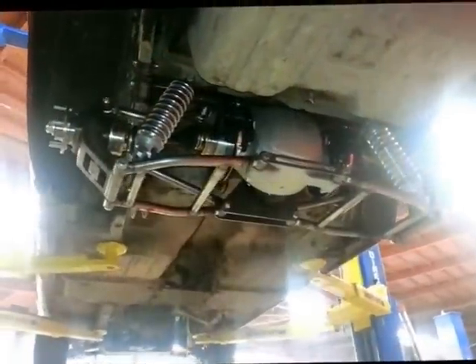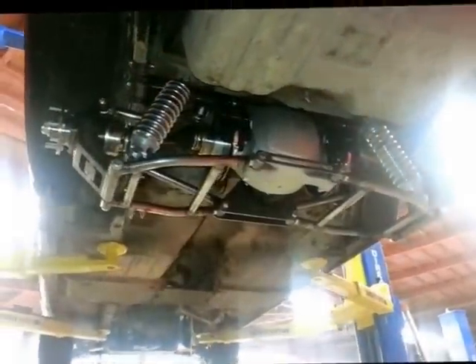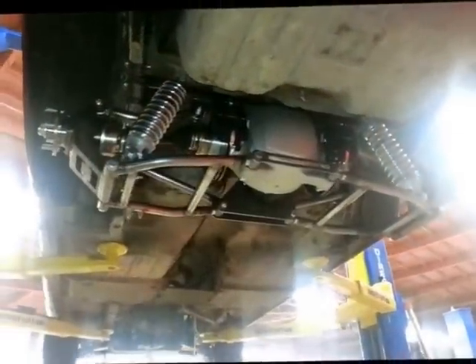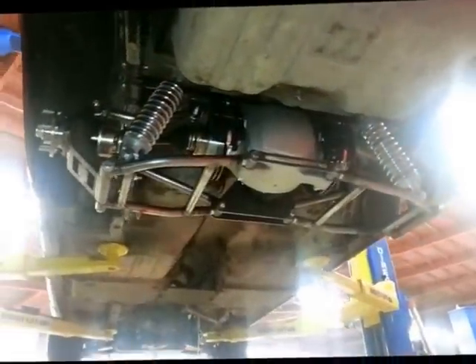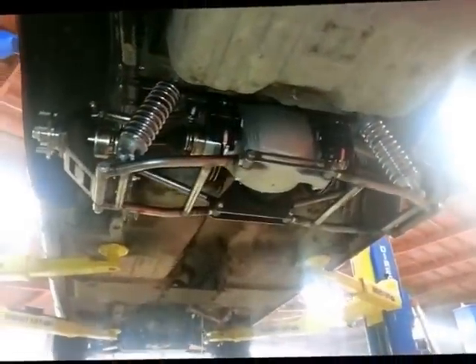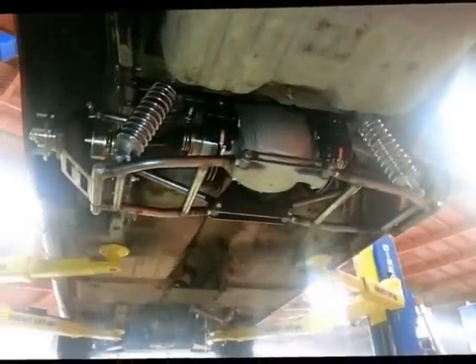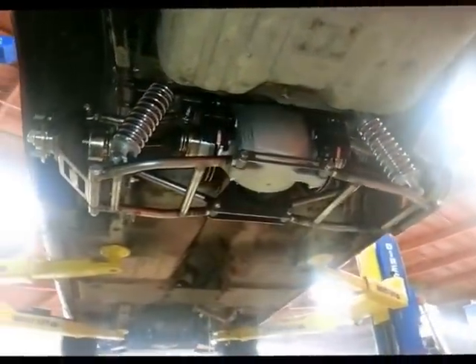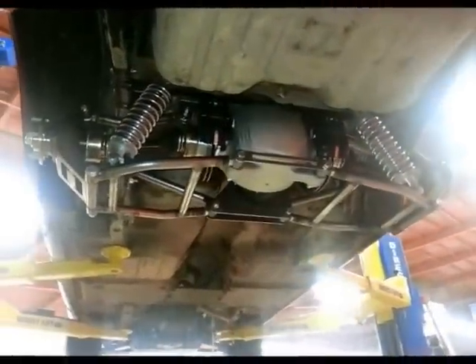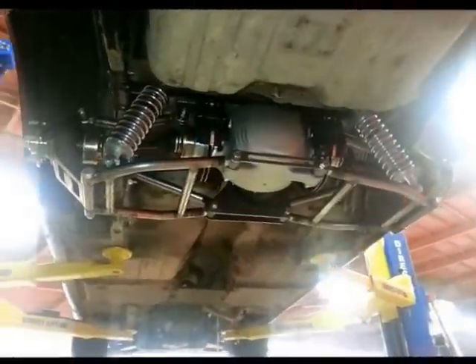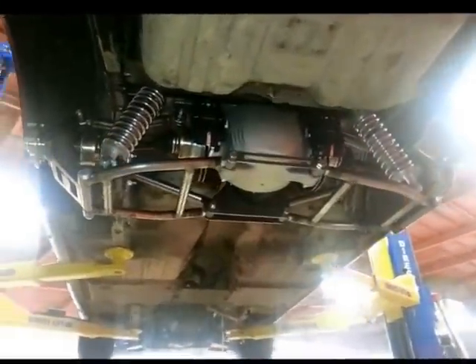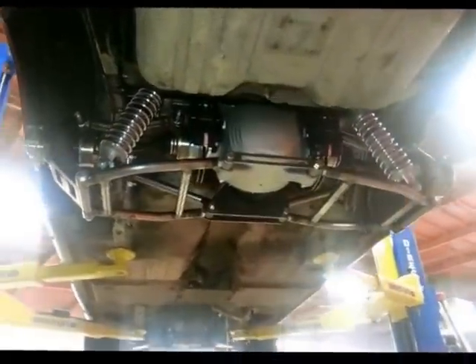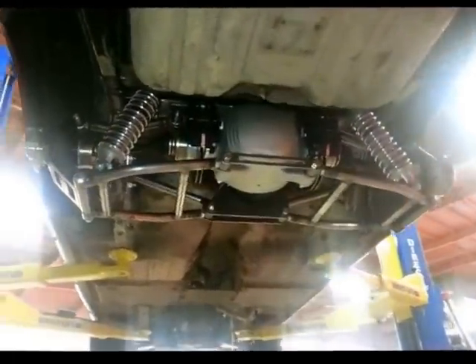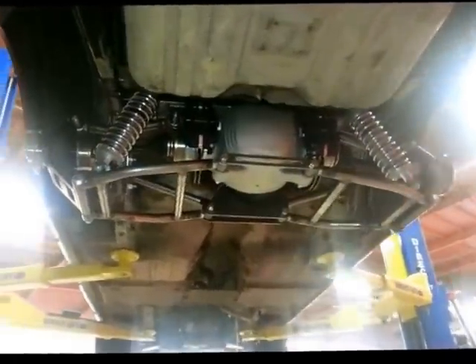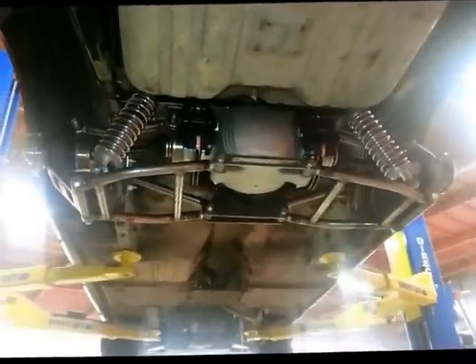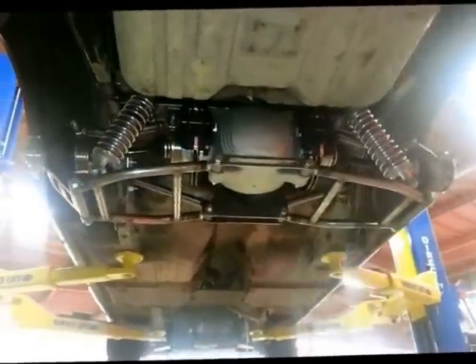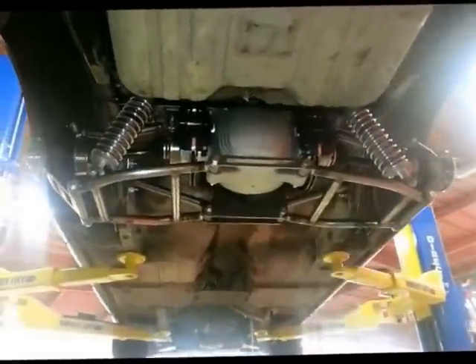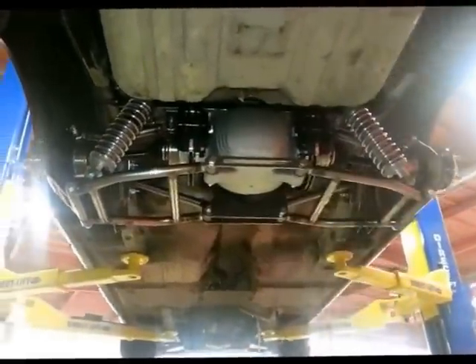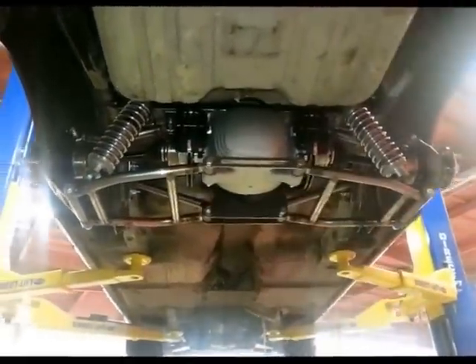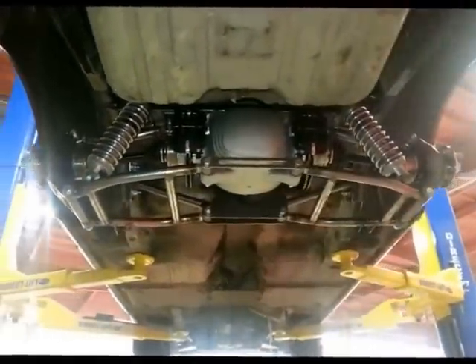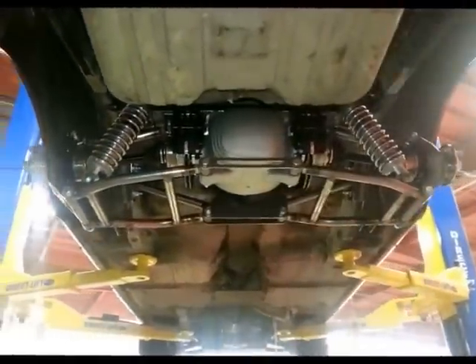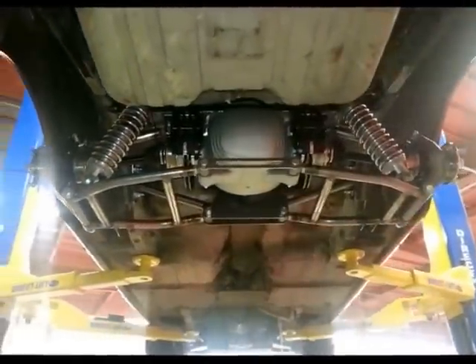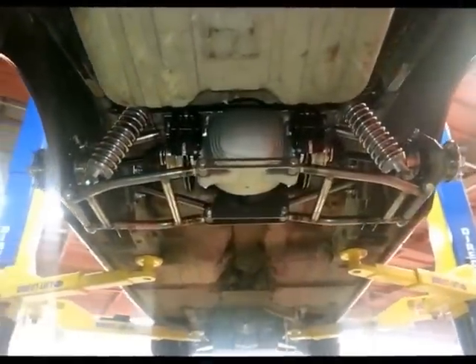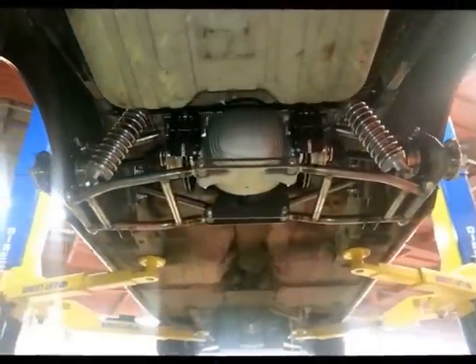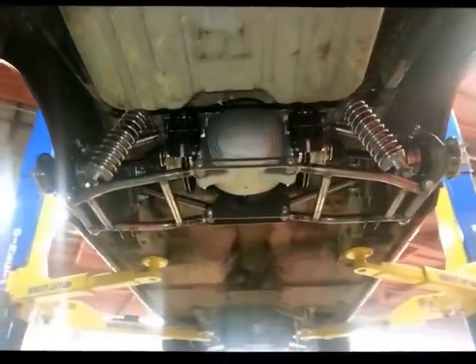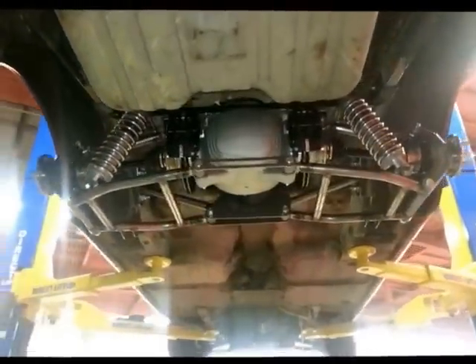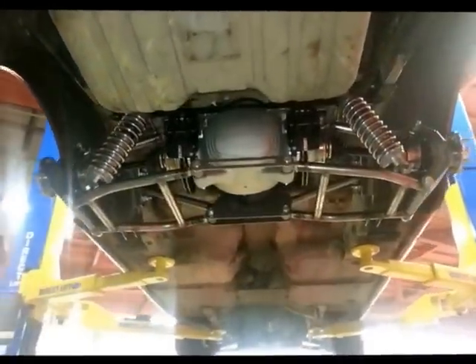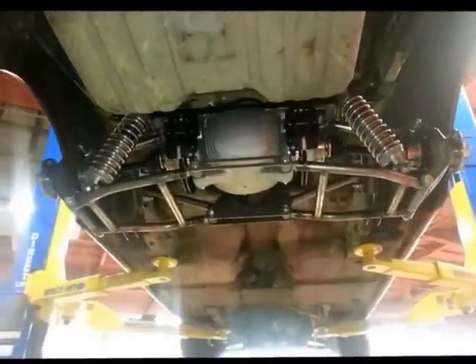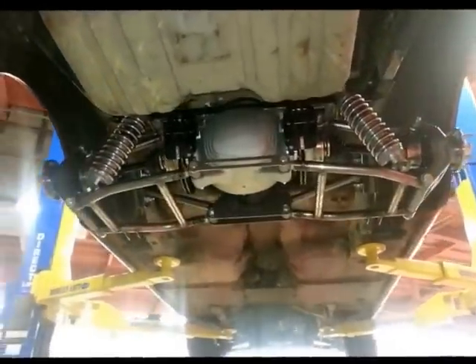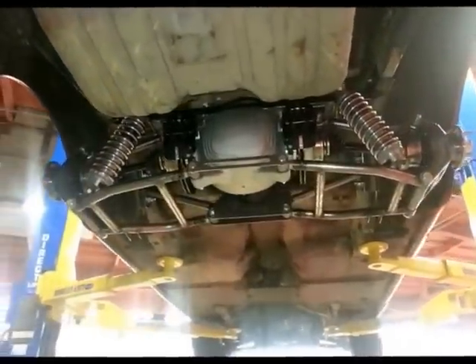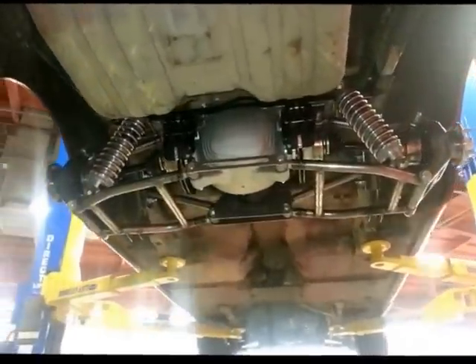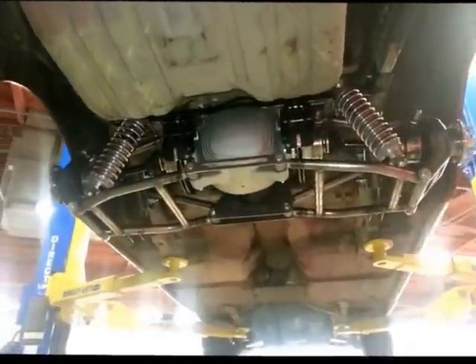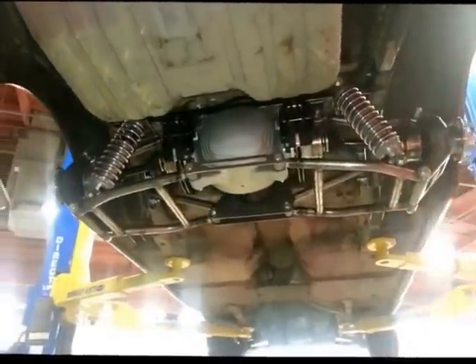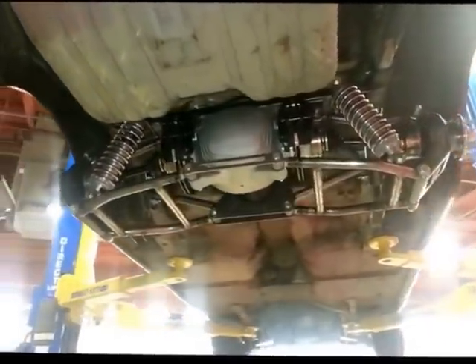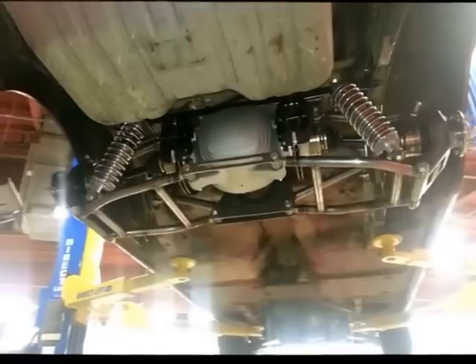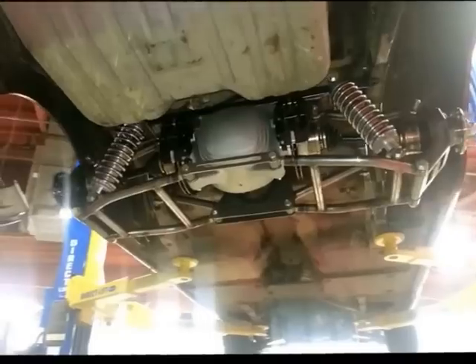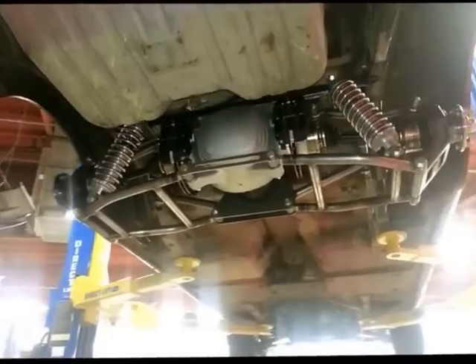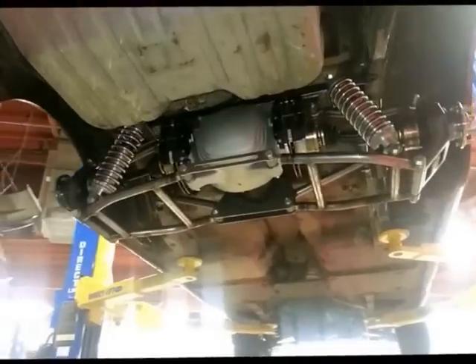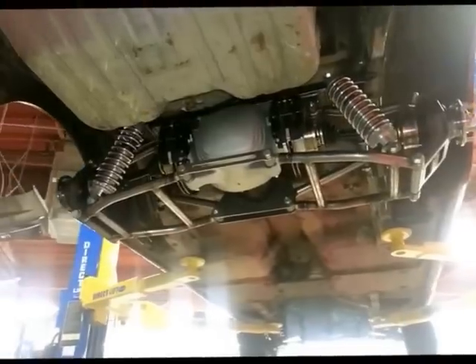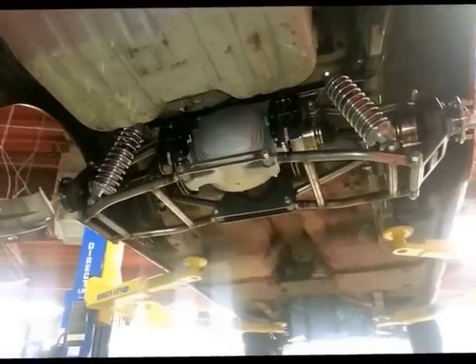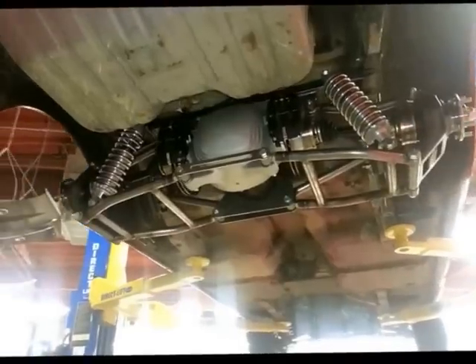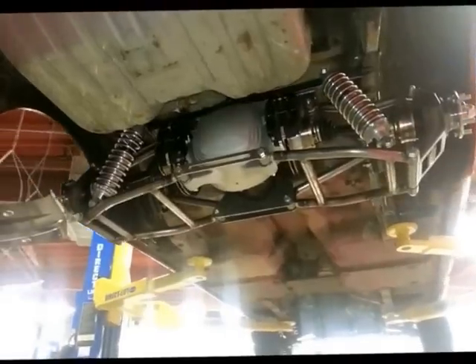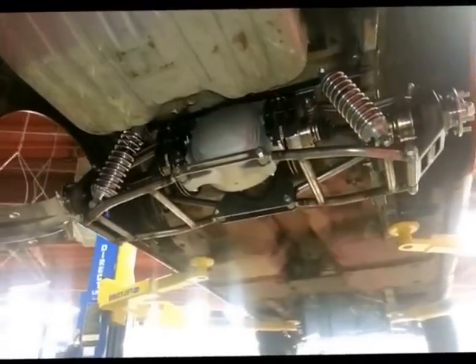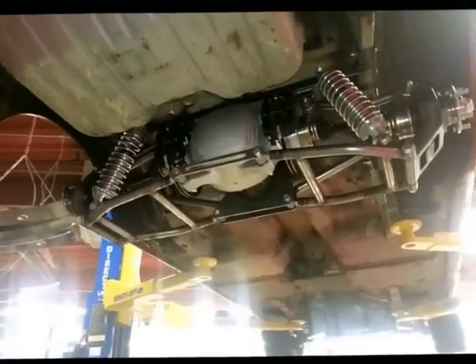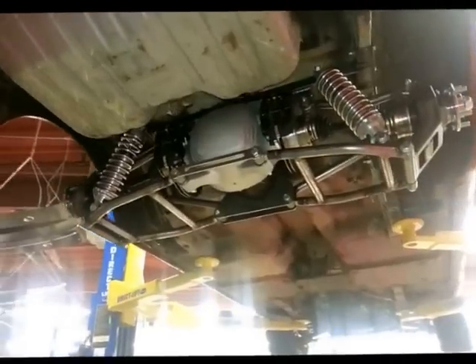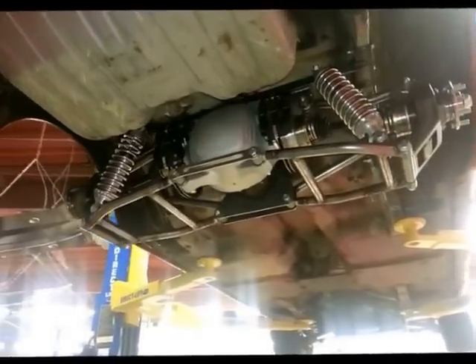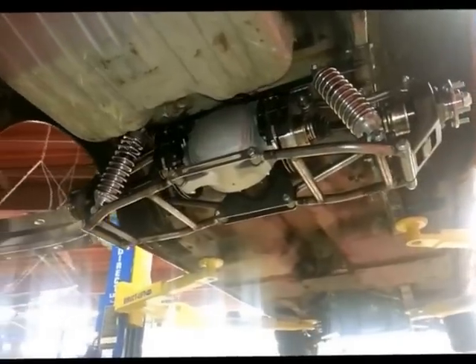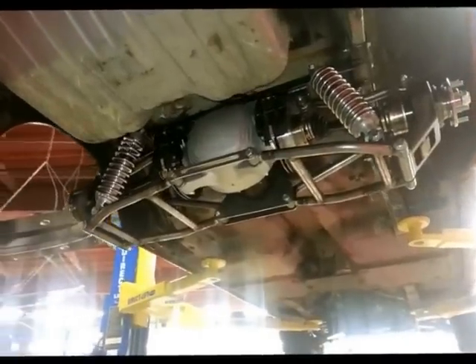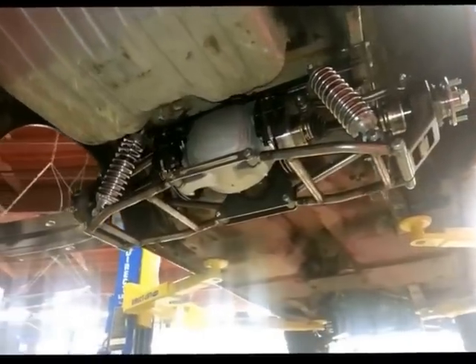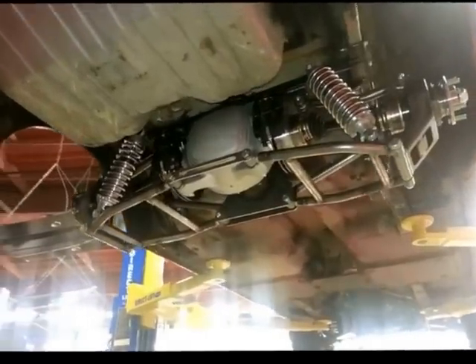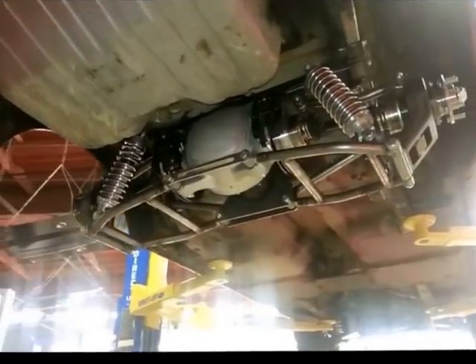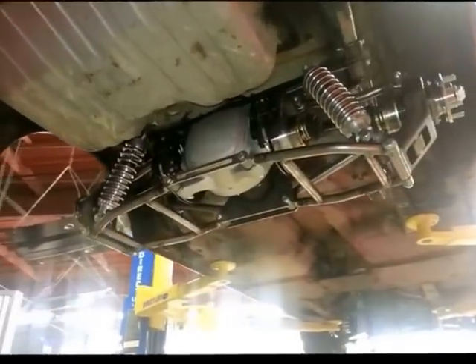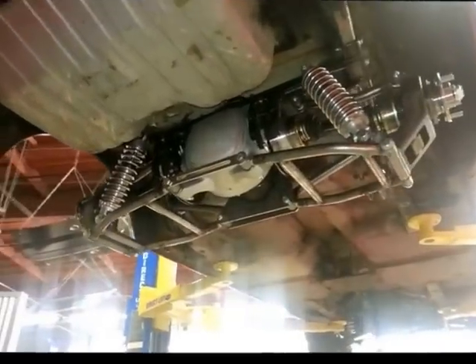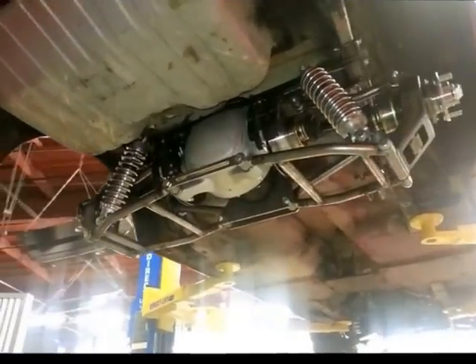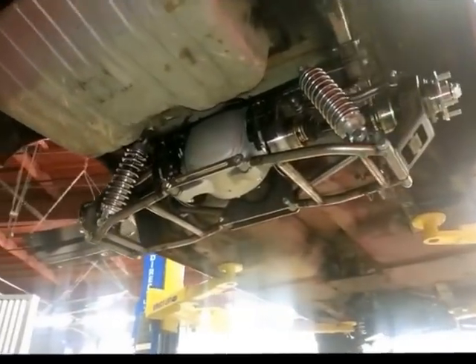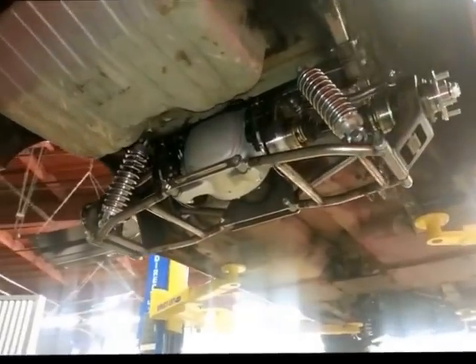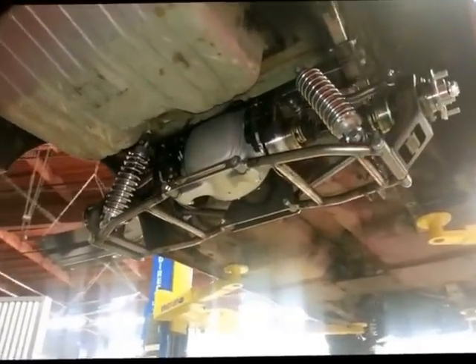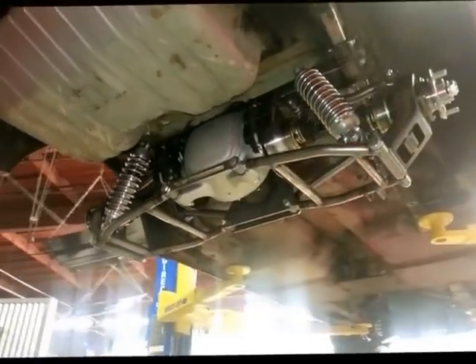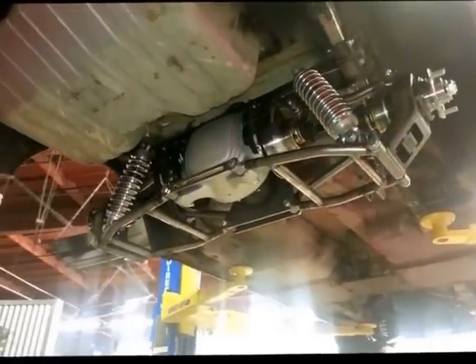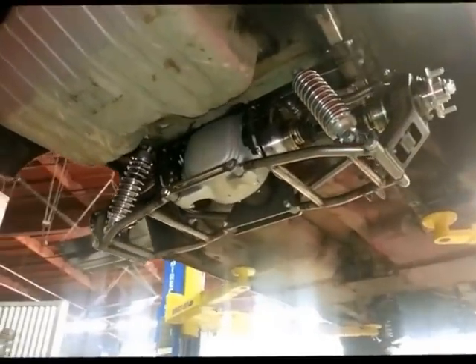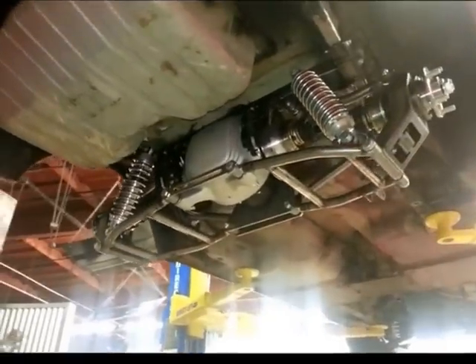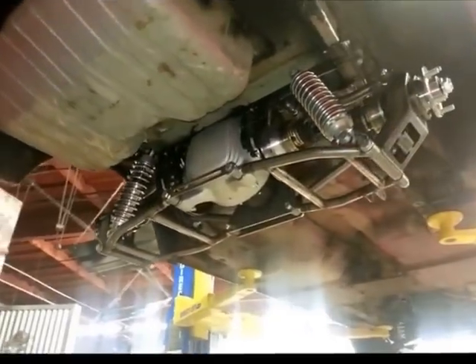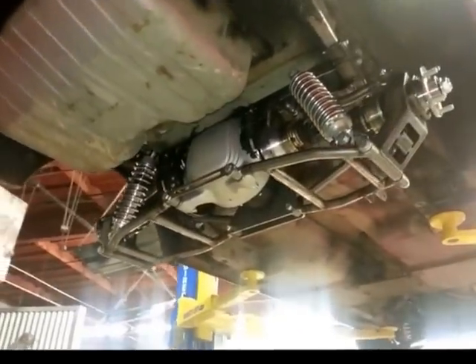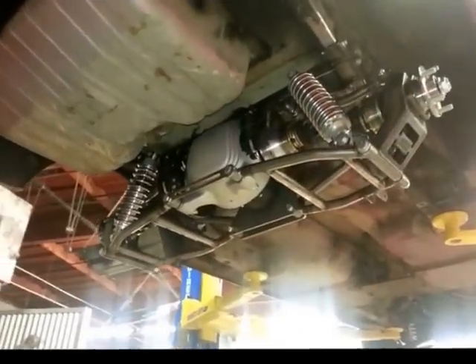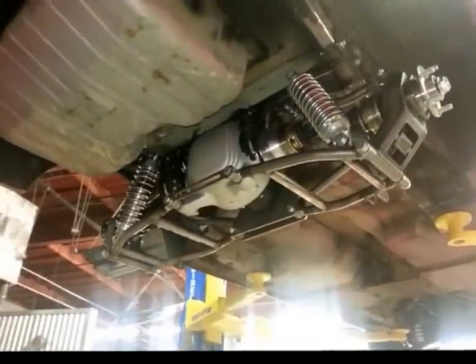There you have it, folks. Heights Pro-G IRS for '64 to '70 Mustang.